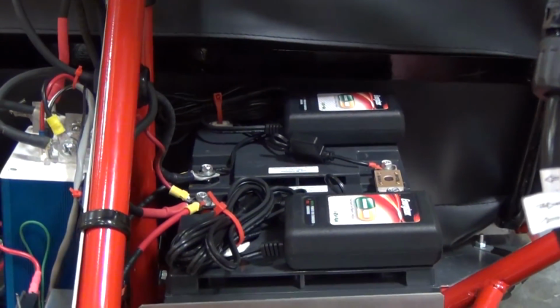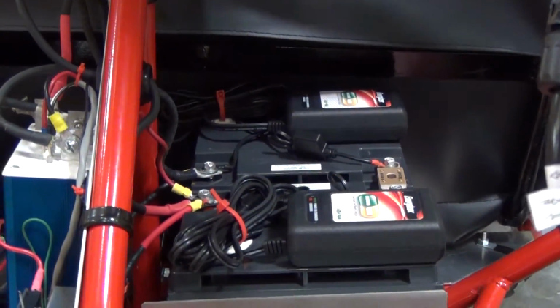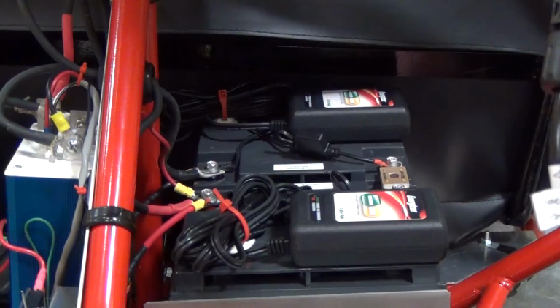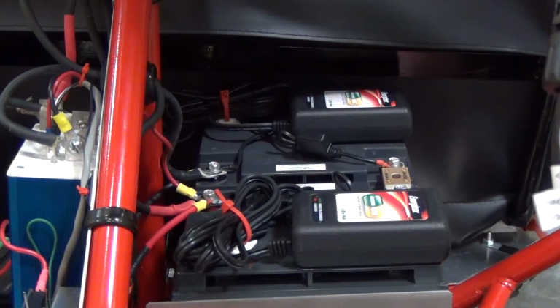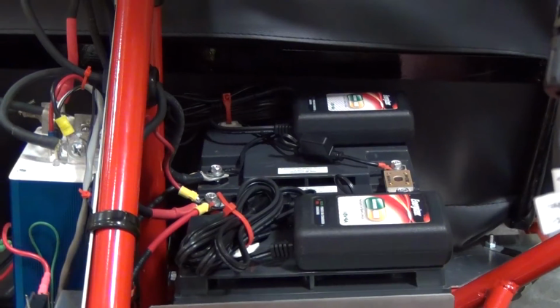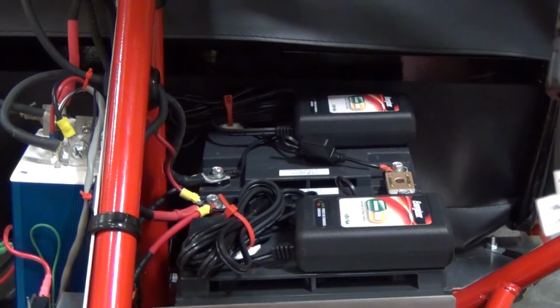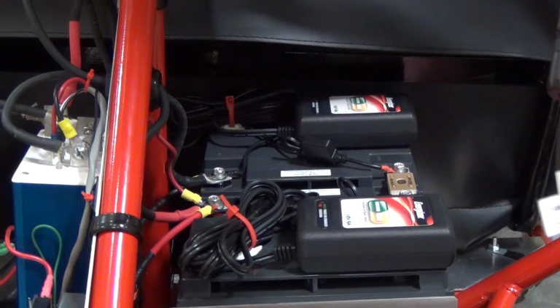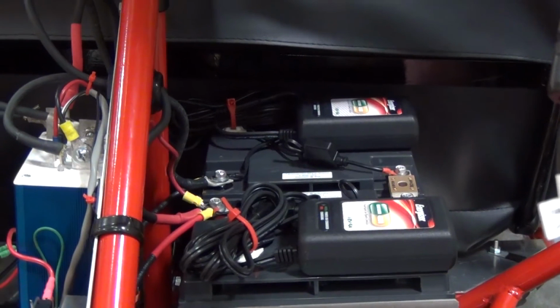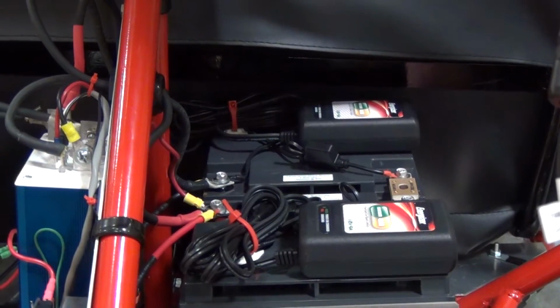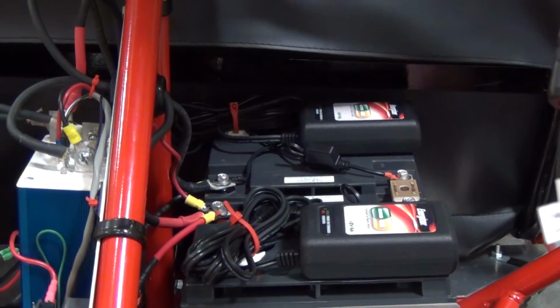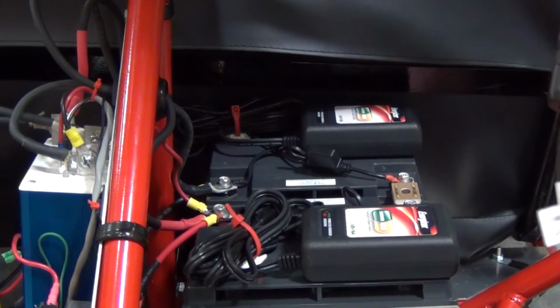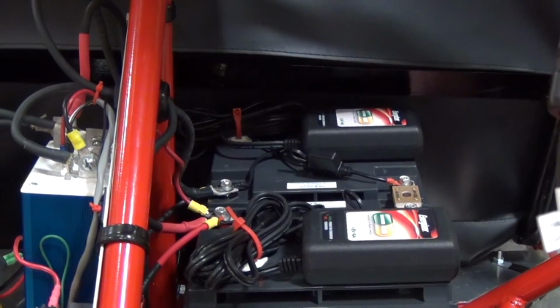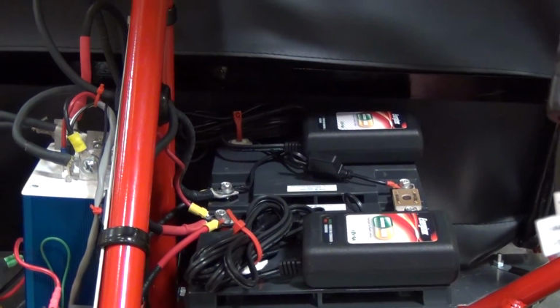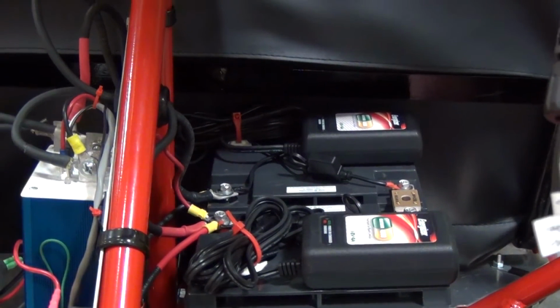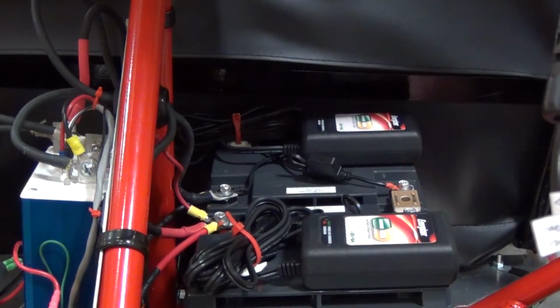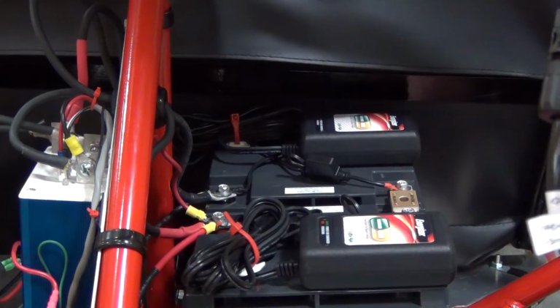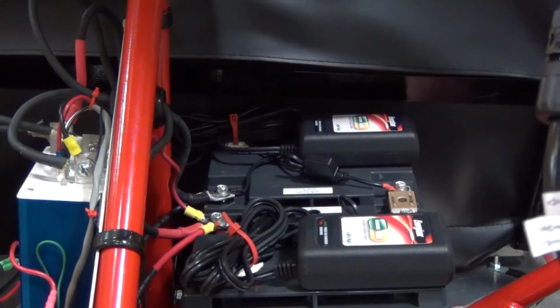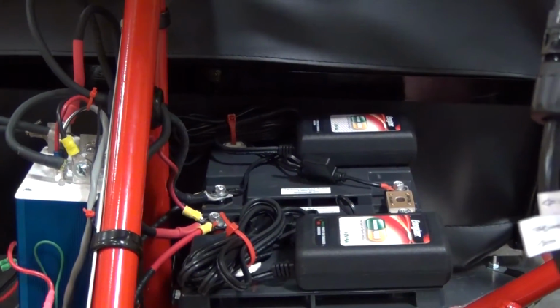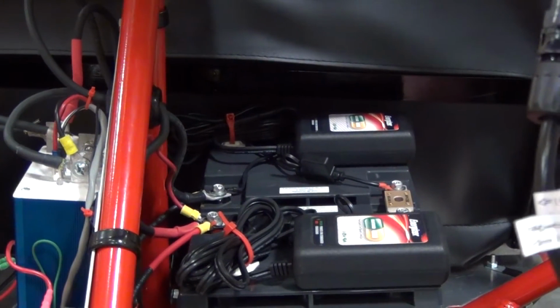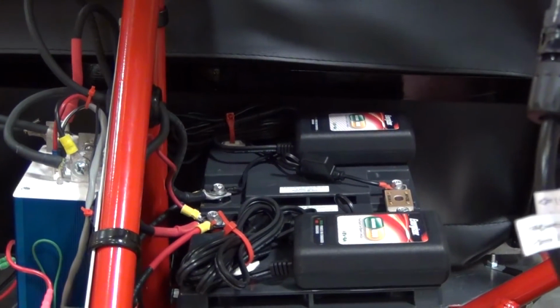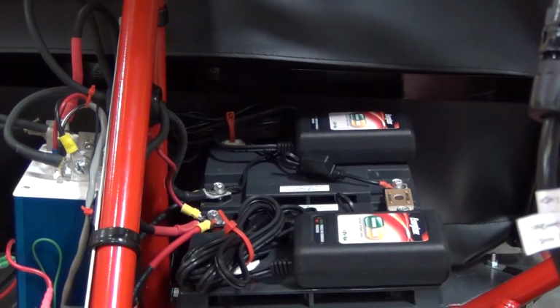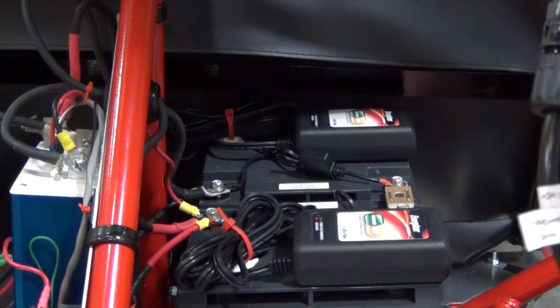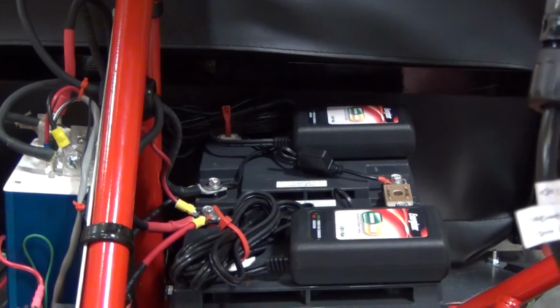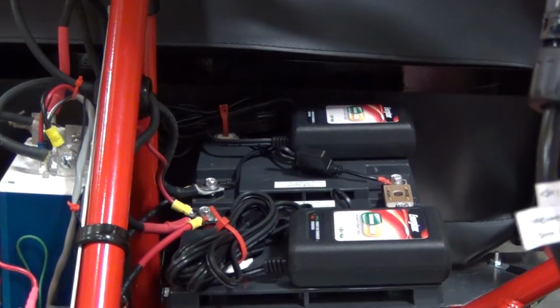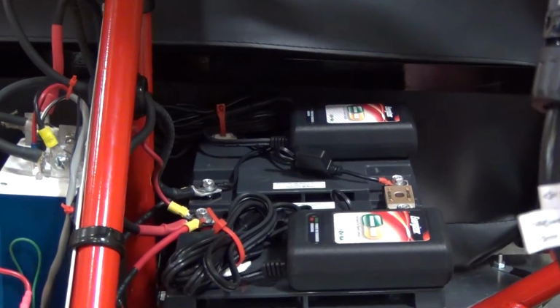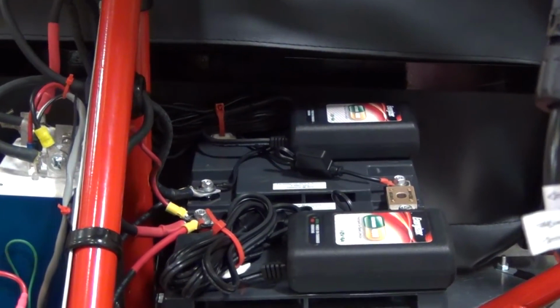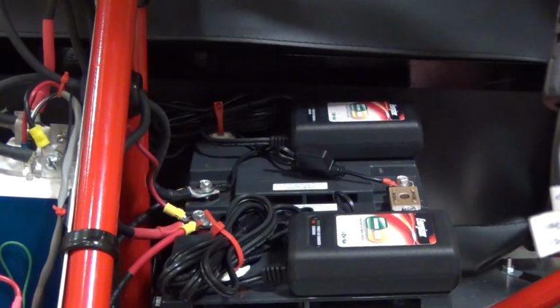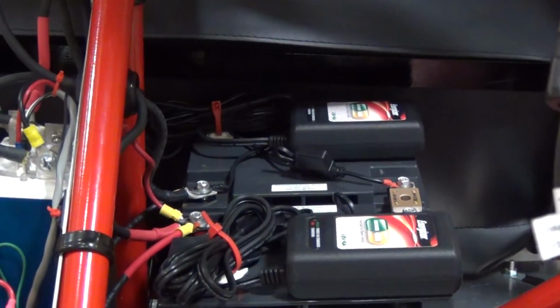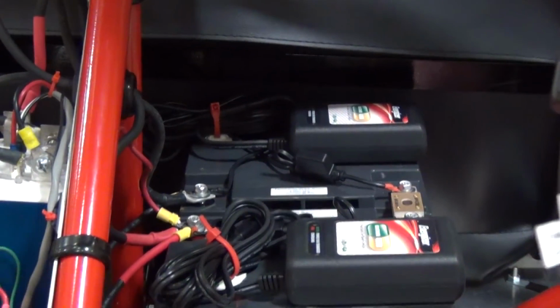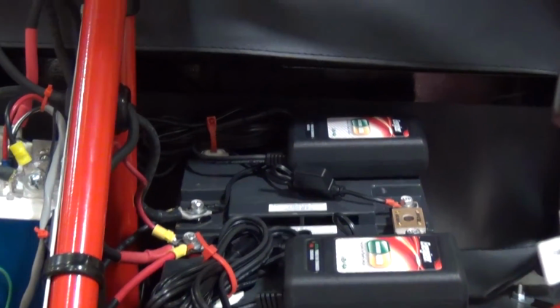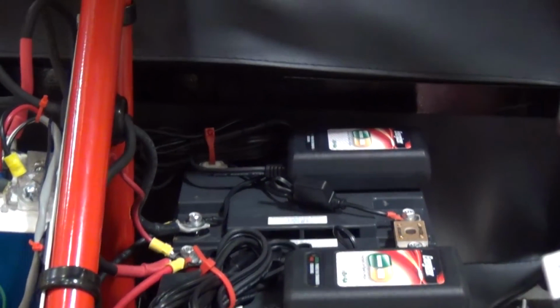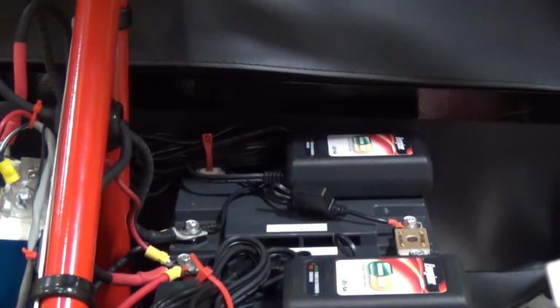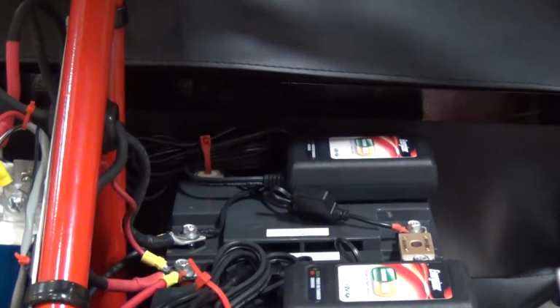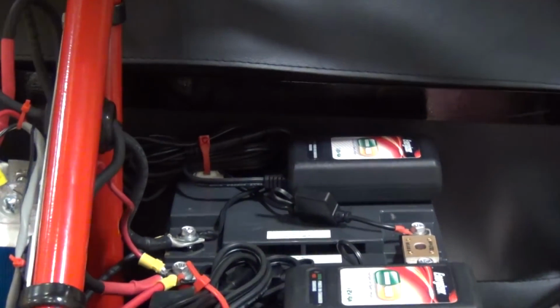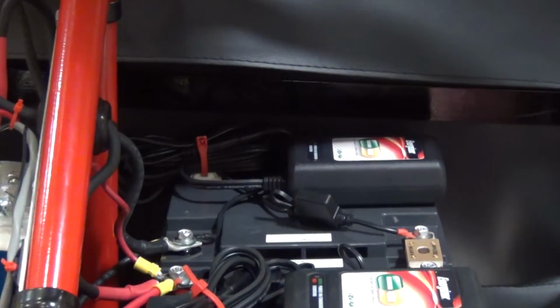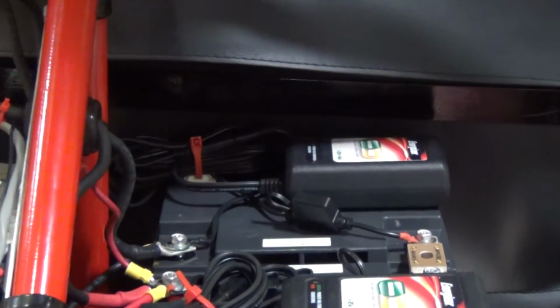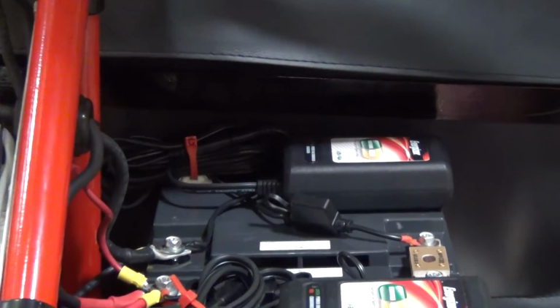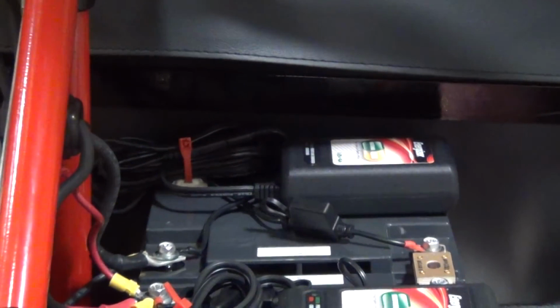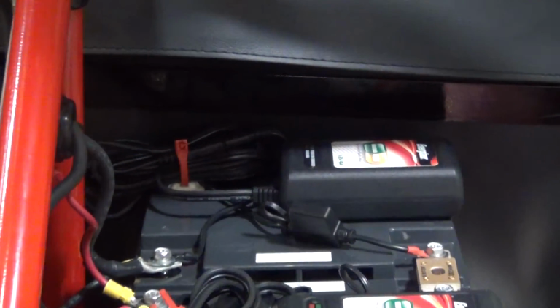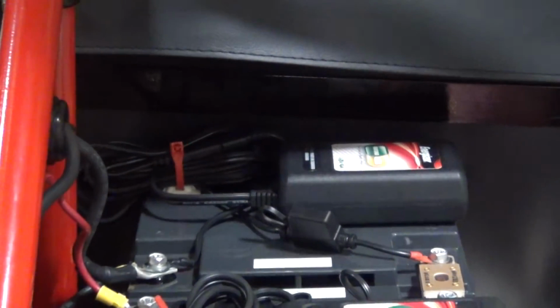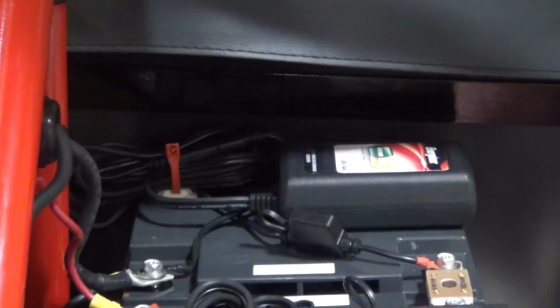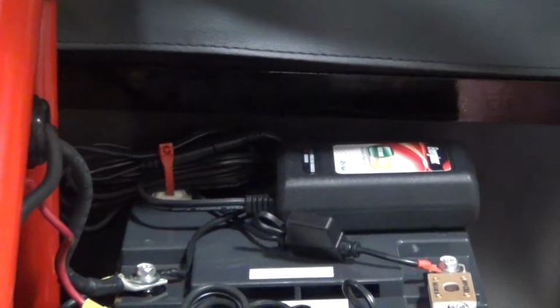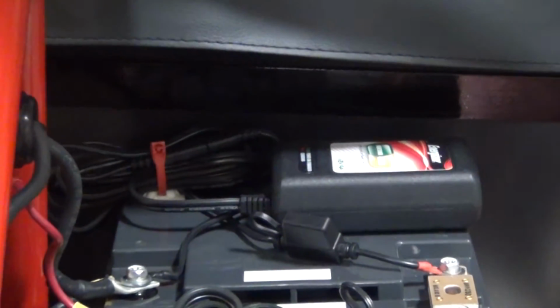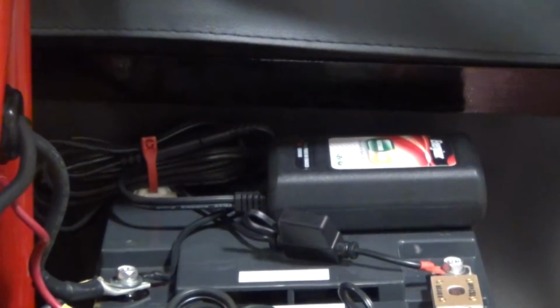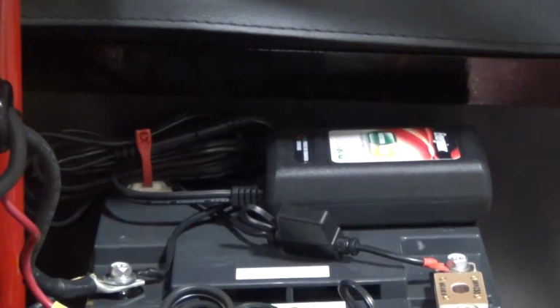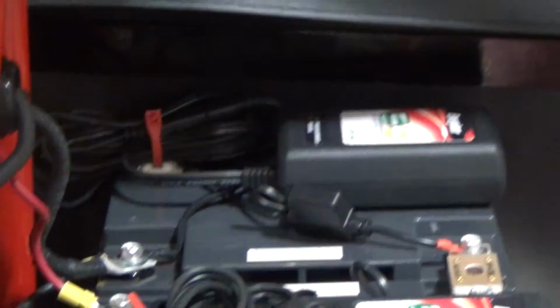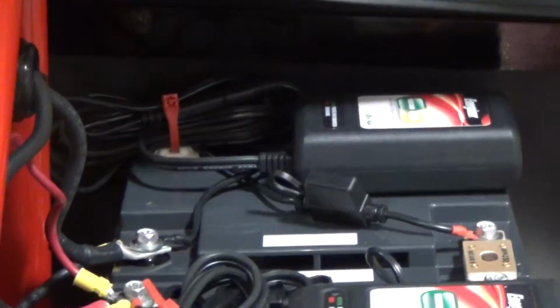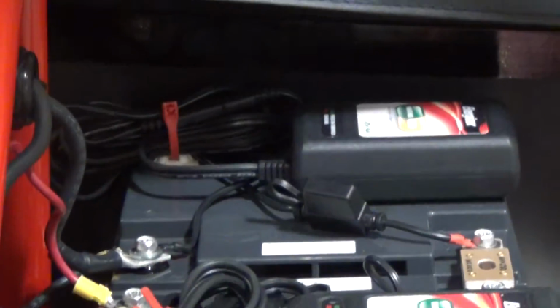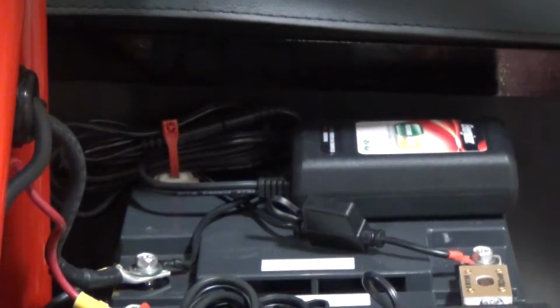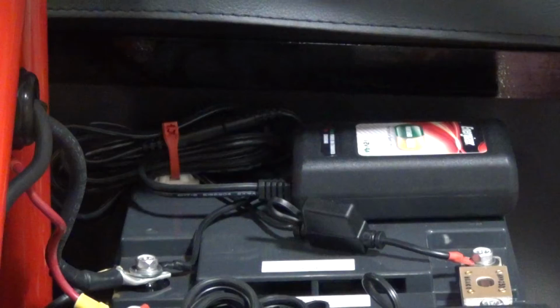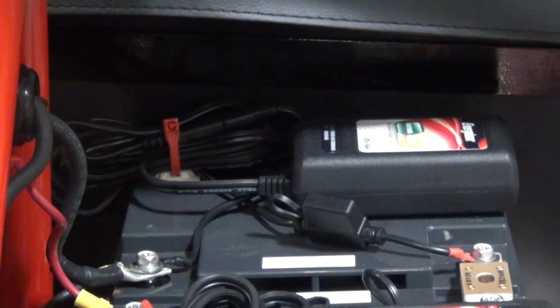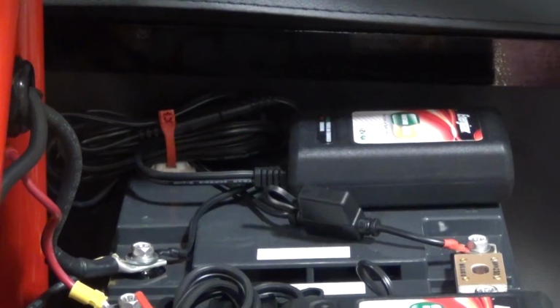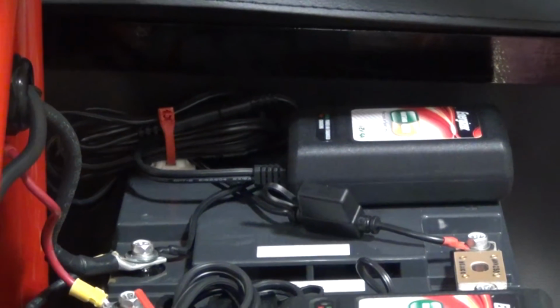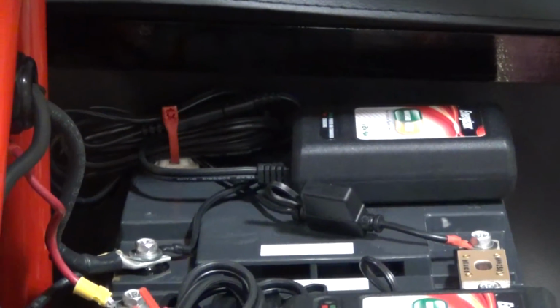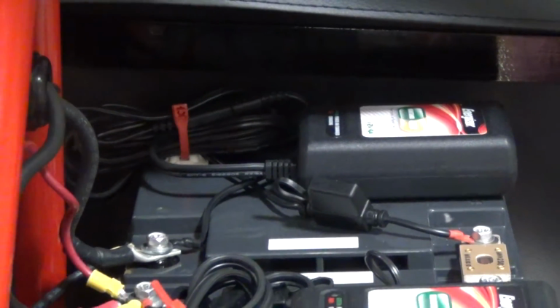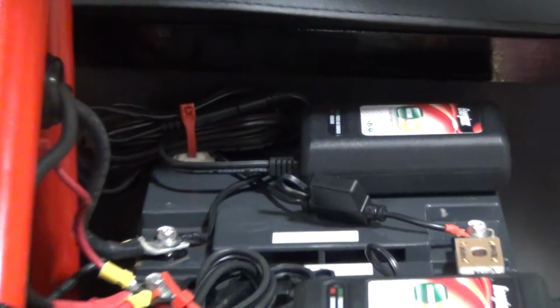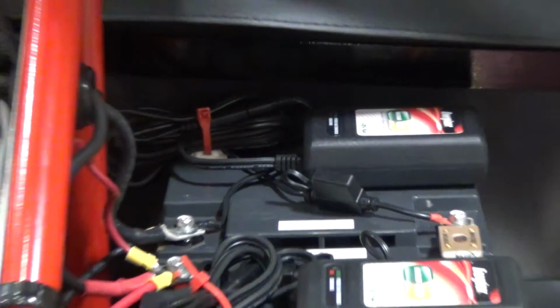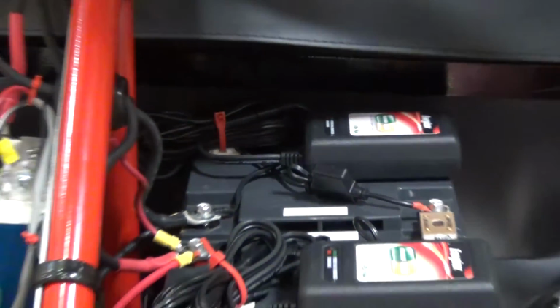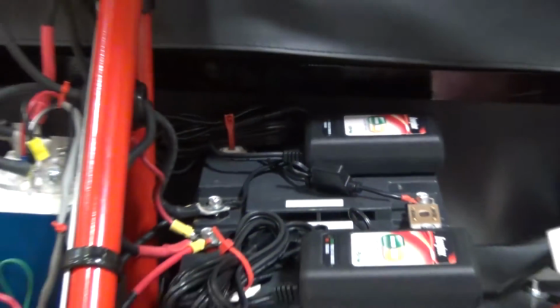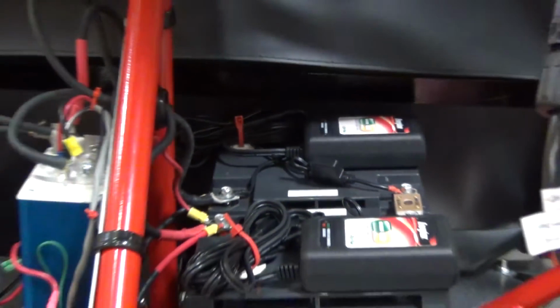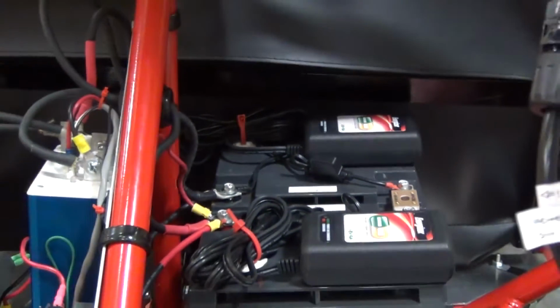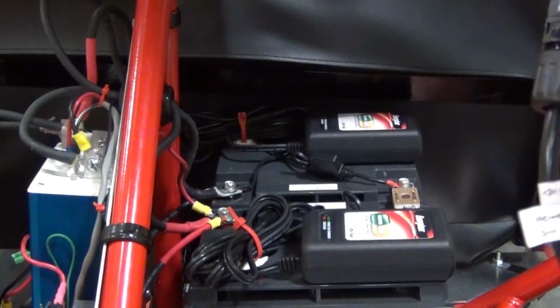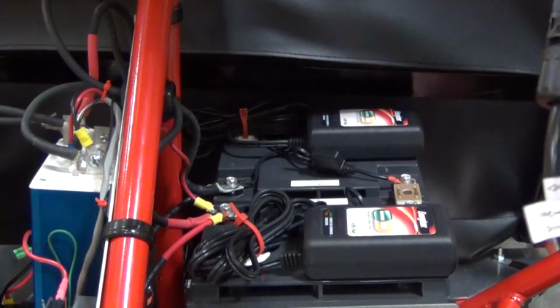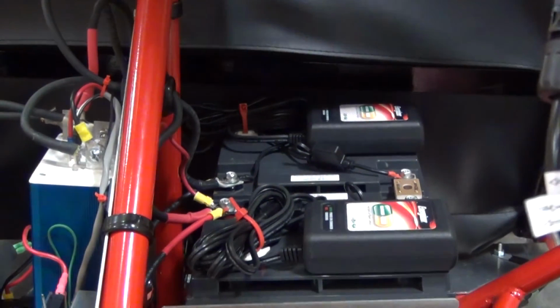Two 12-volt Energizer chargers so that the batteries charge independently.